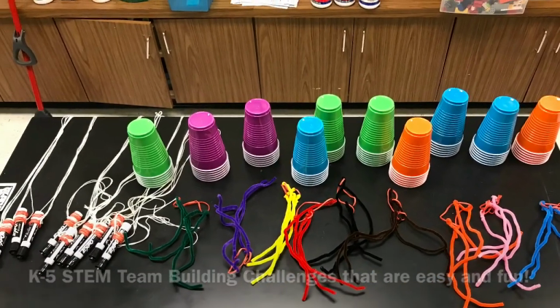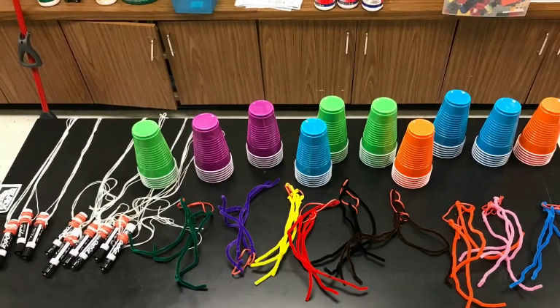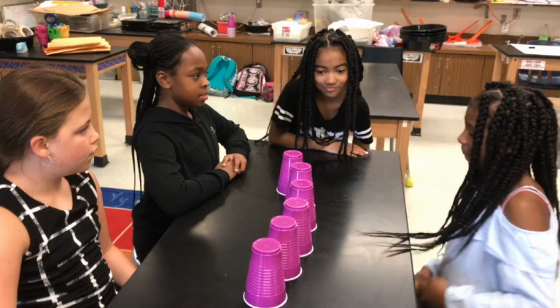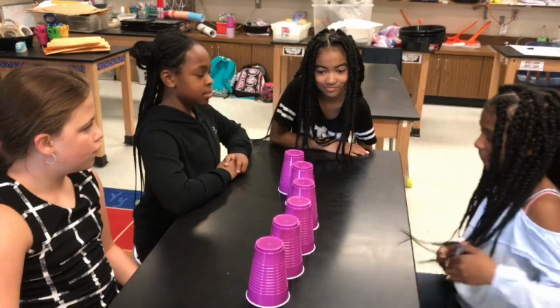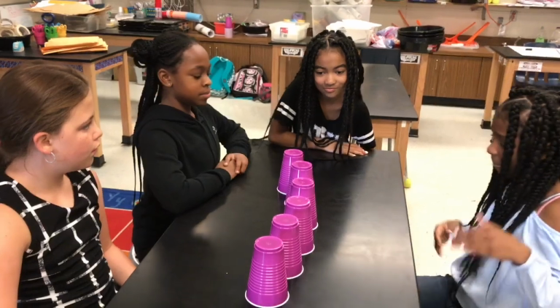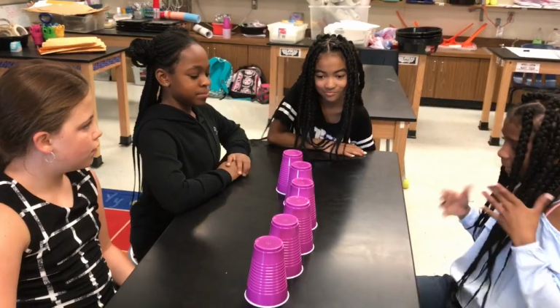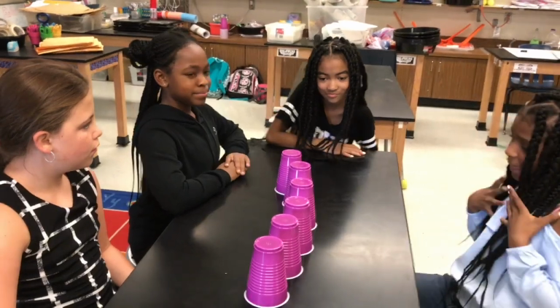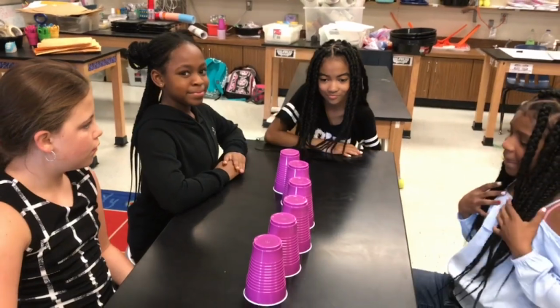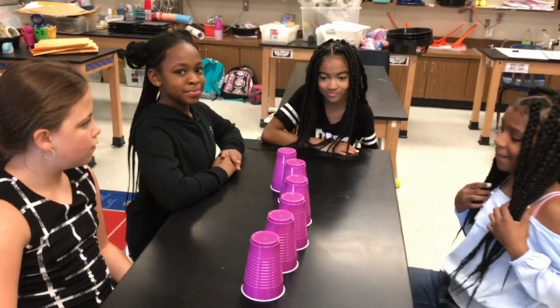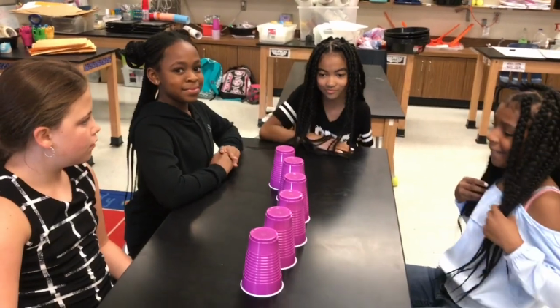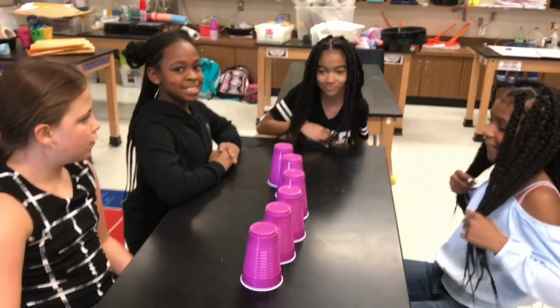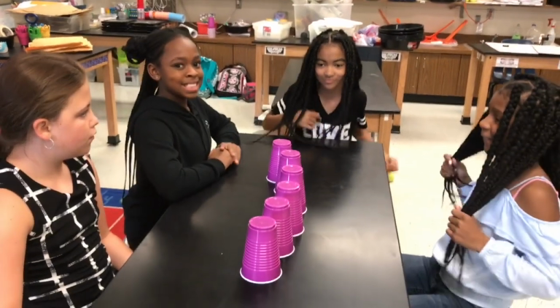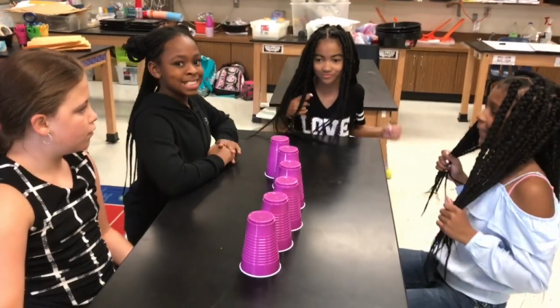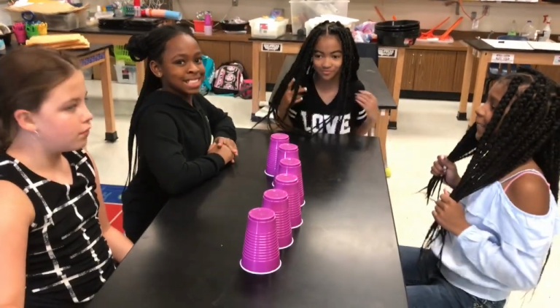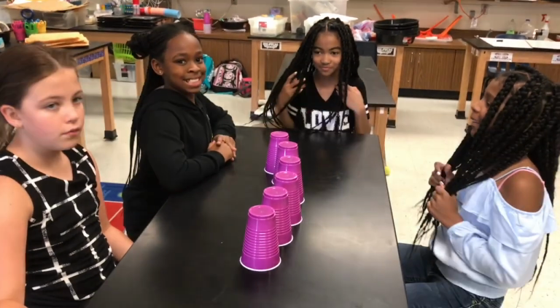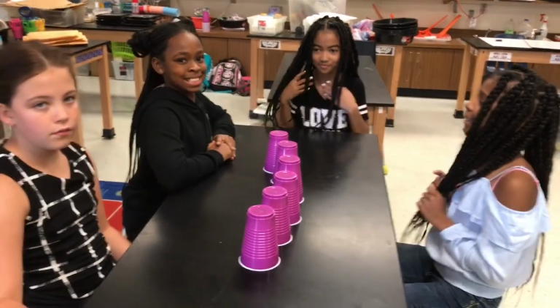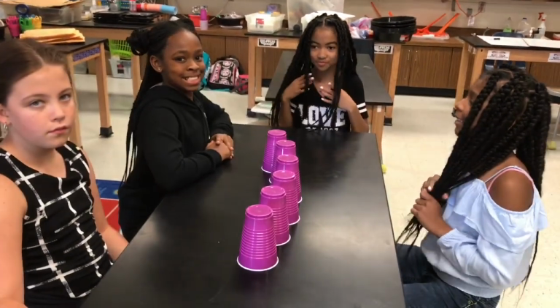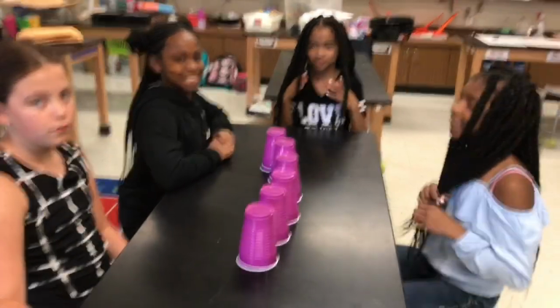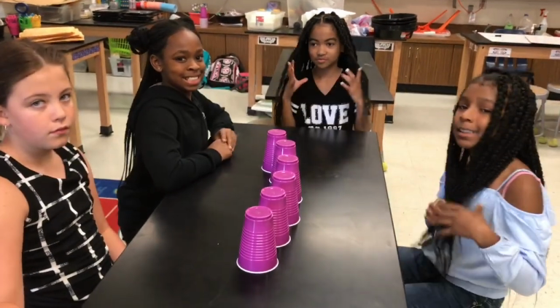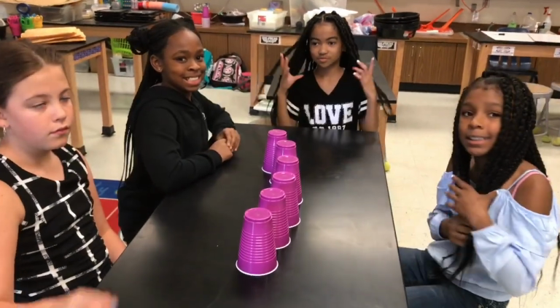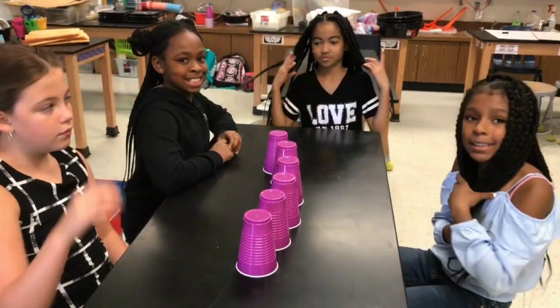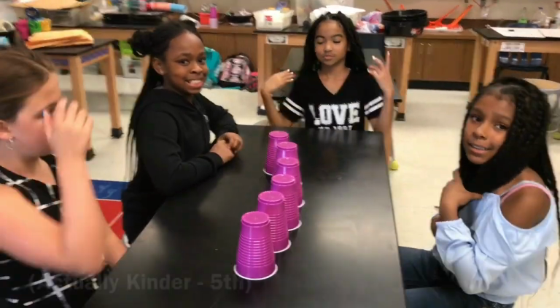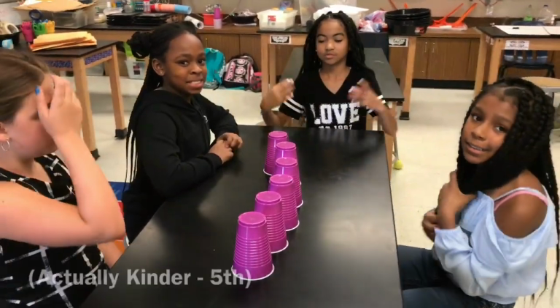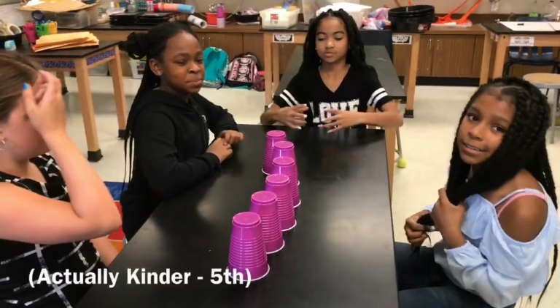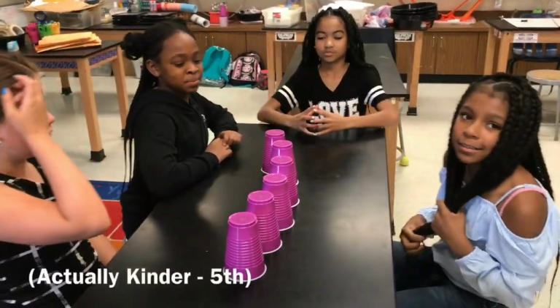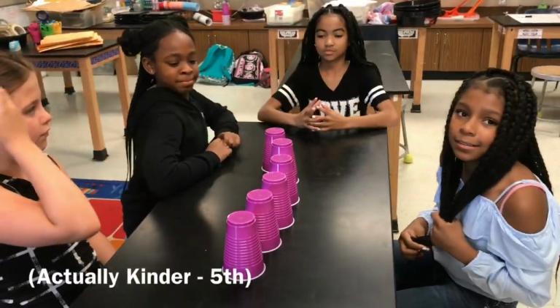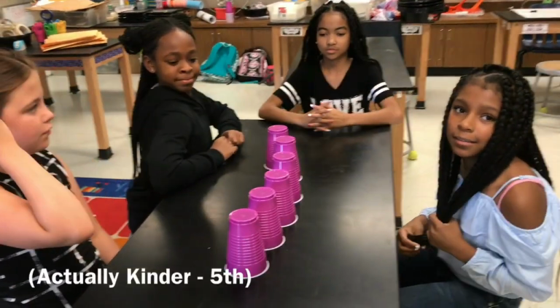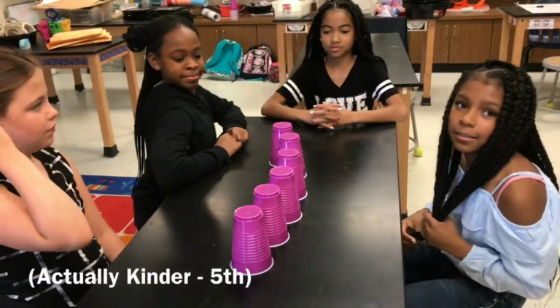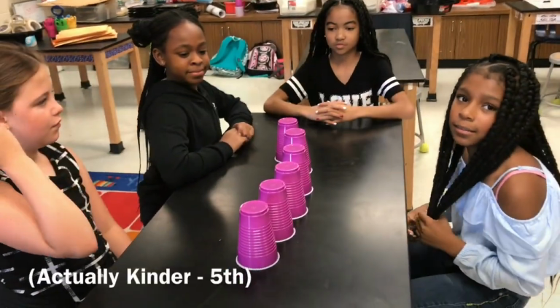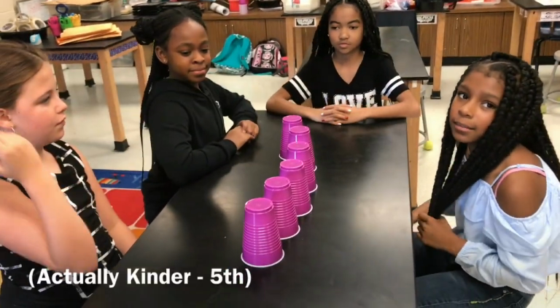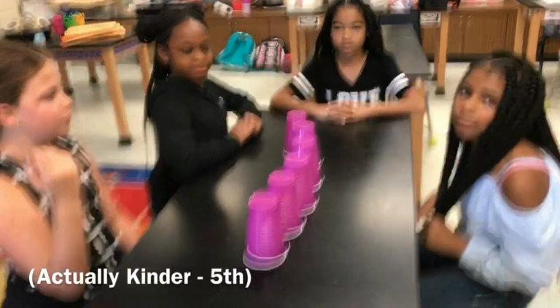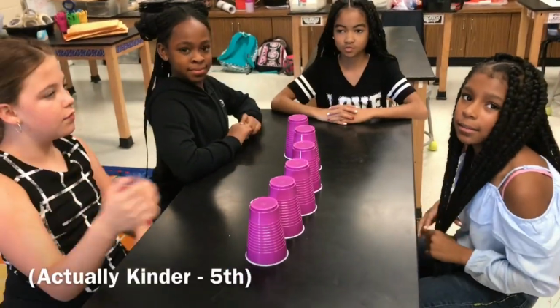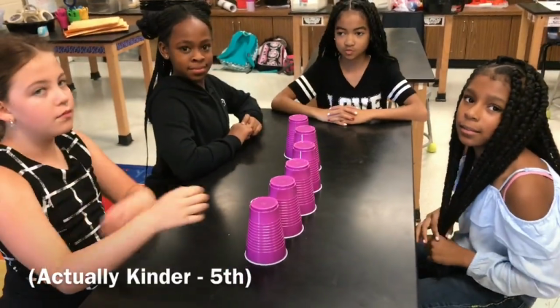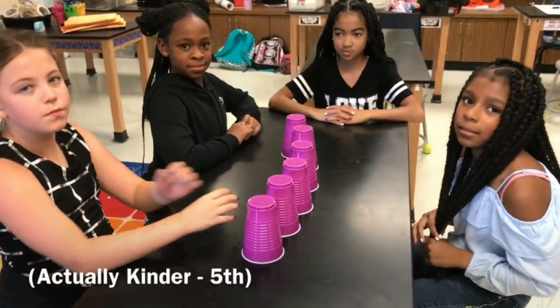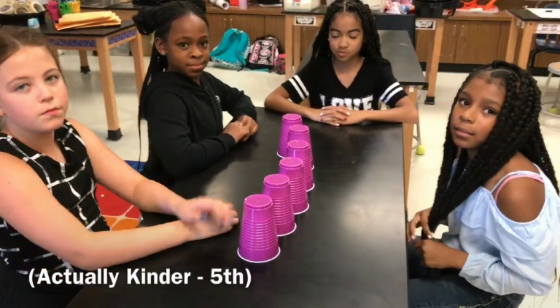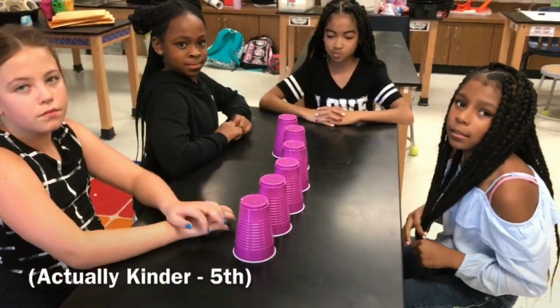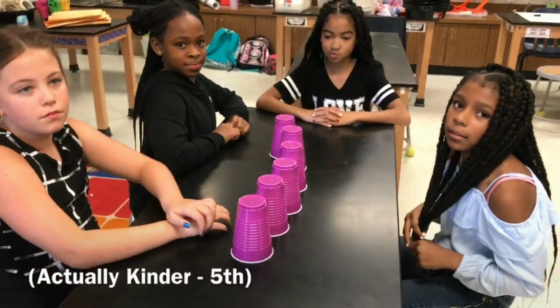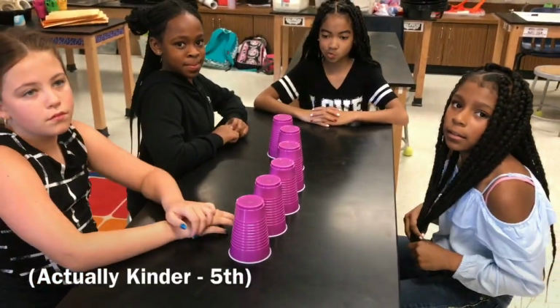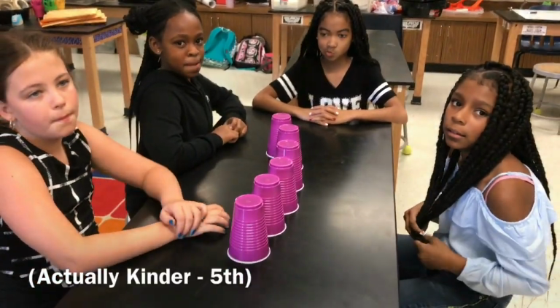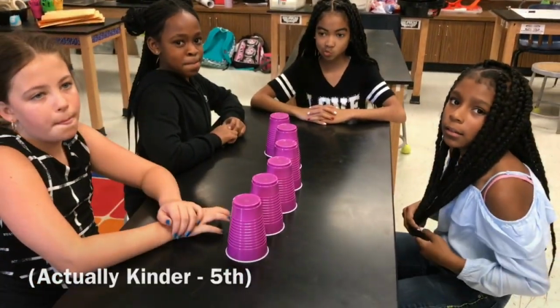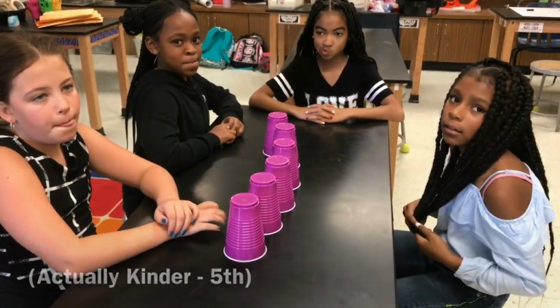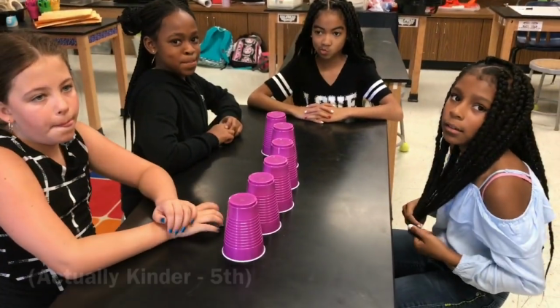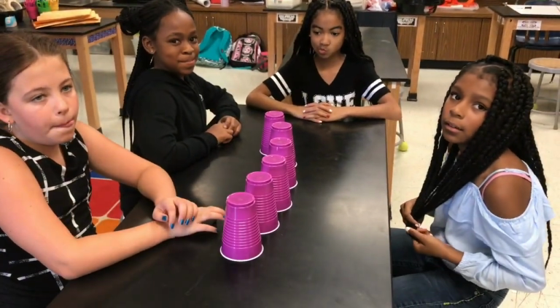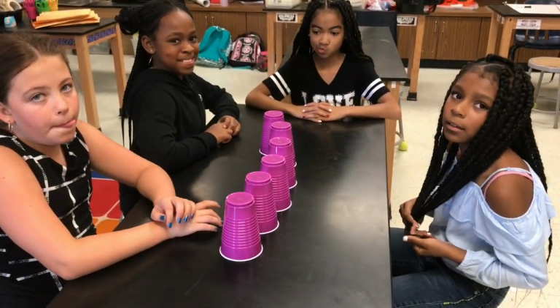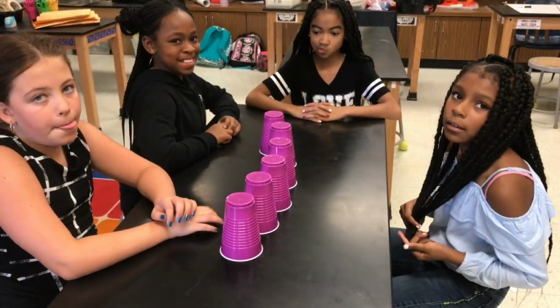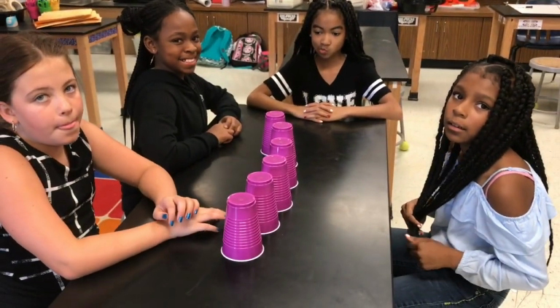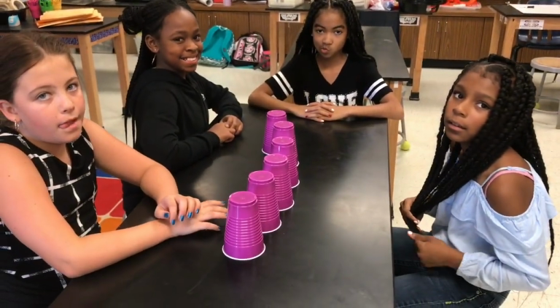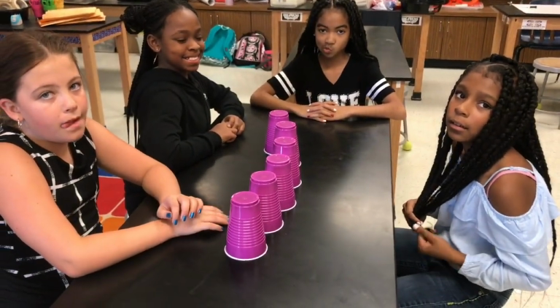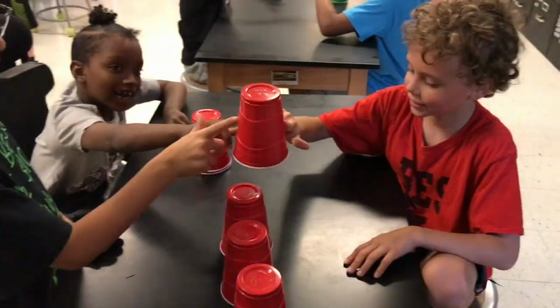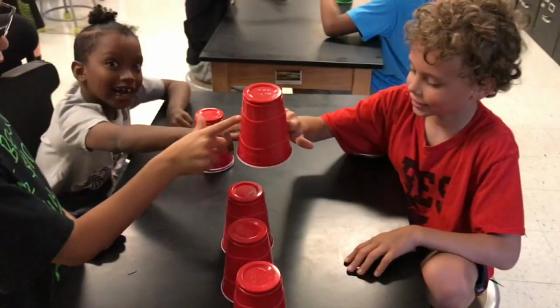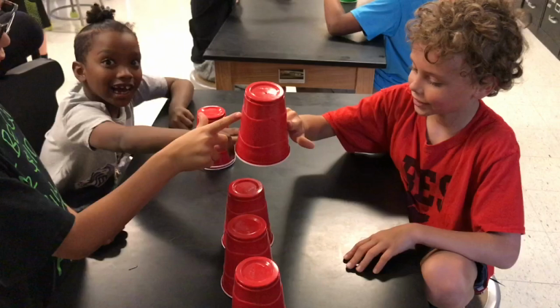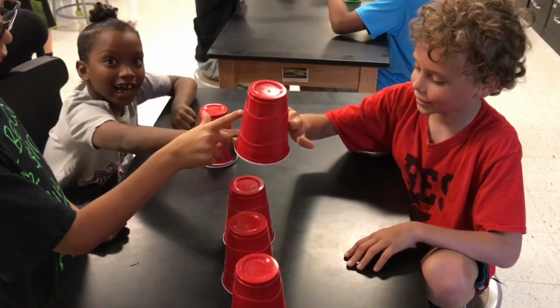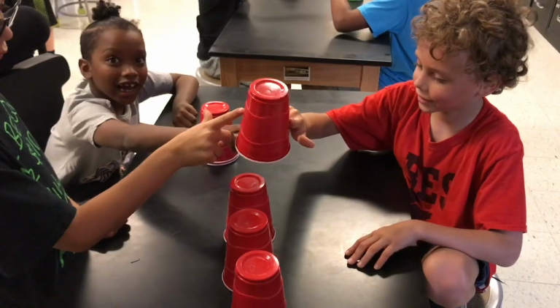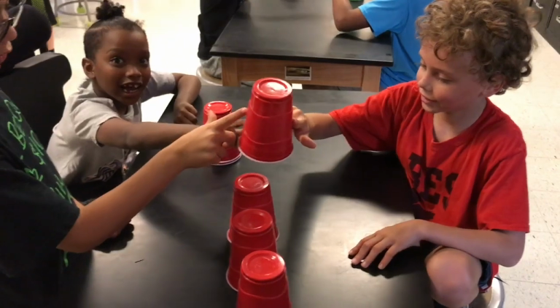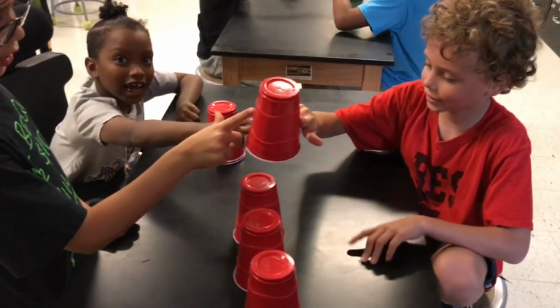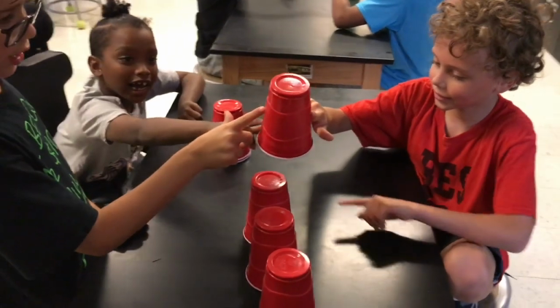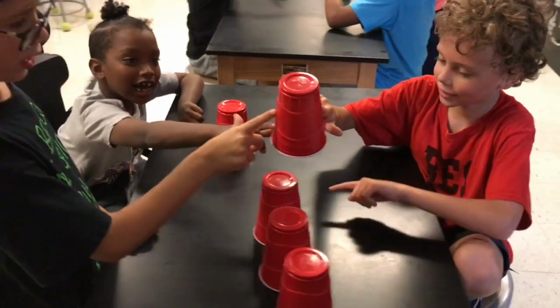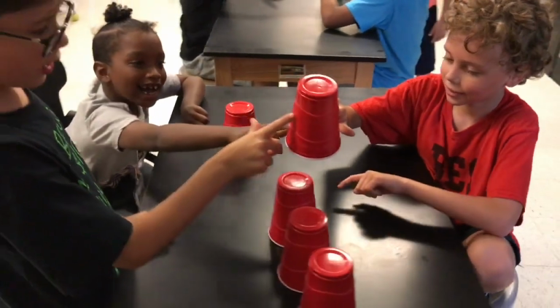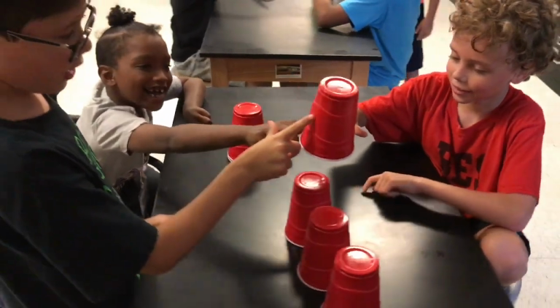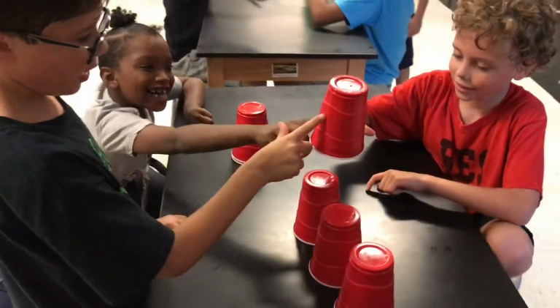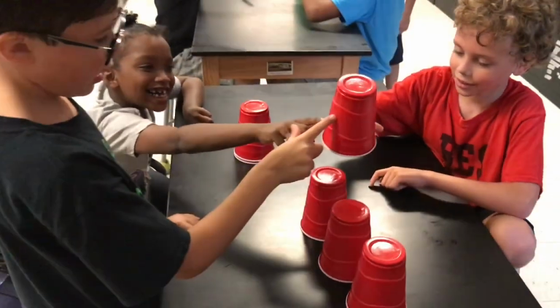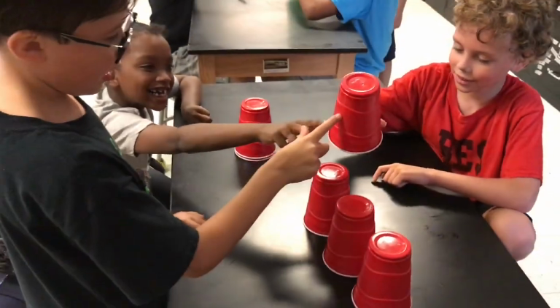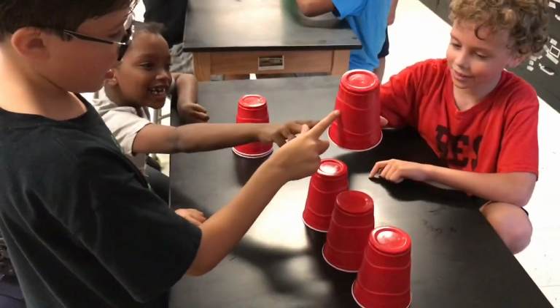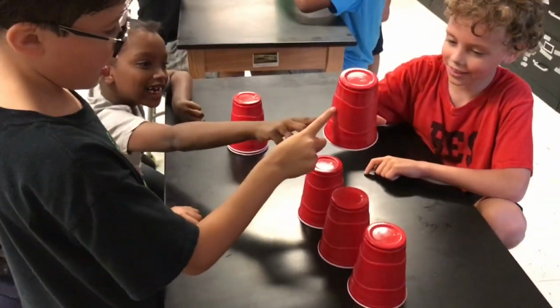These are 5th graders, but we've done this activity with 1st through 5th. It's a really fun team building activity. Look at that teamwork — one finger each.